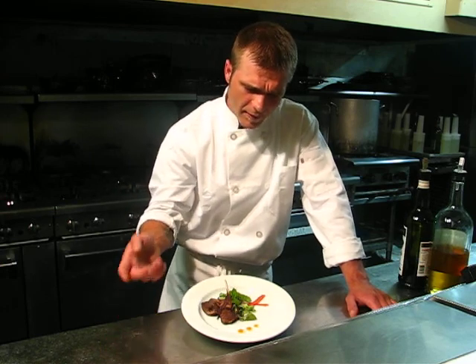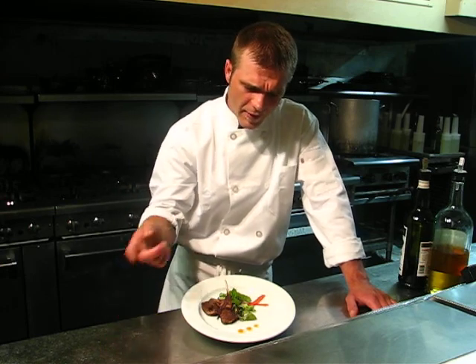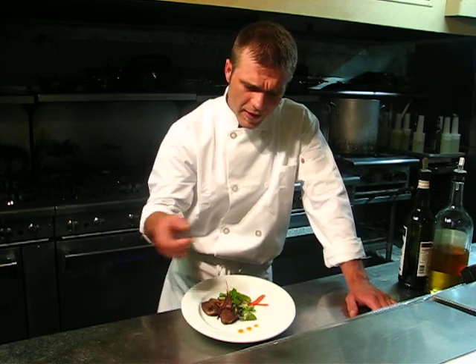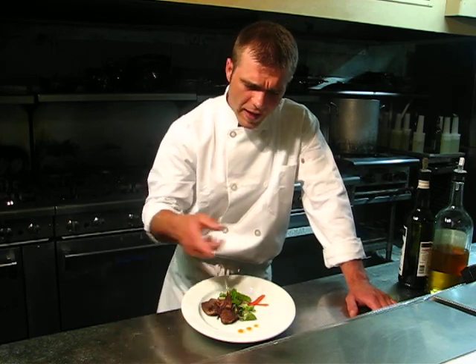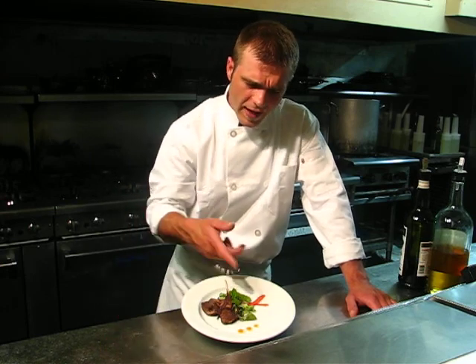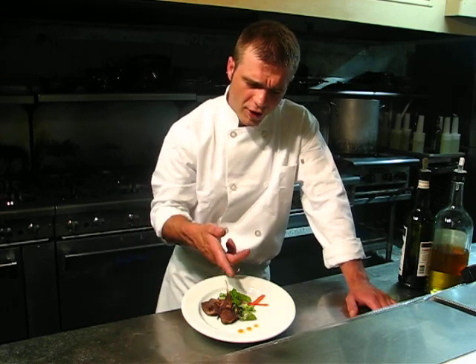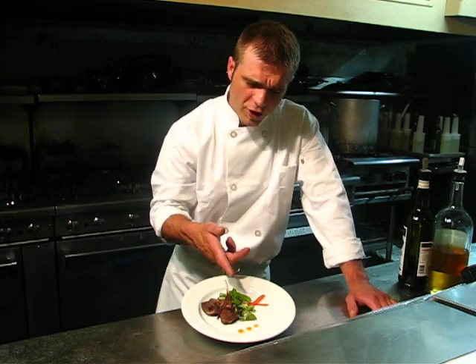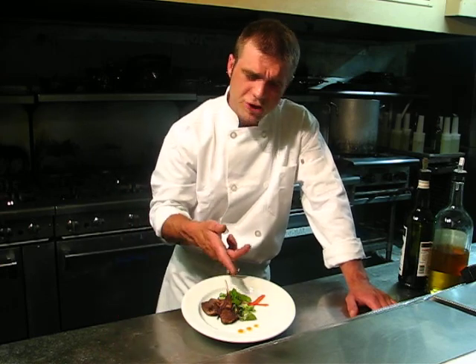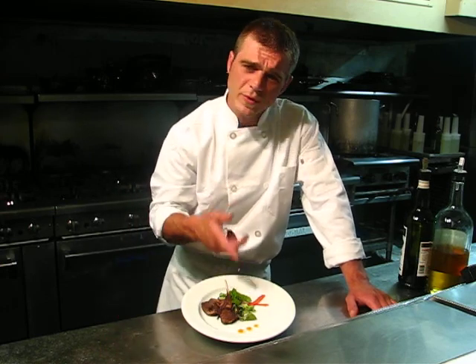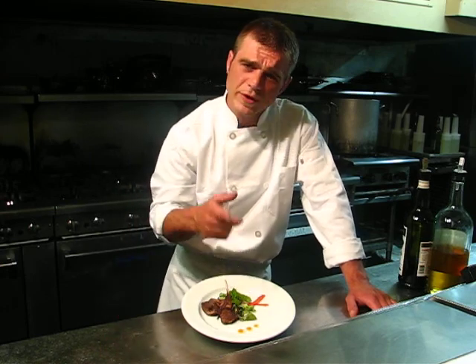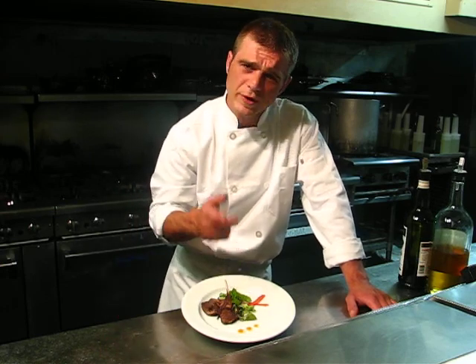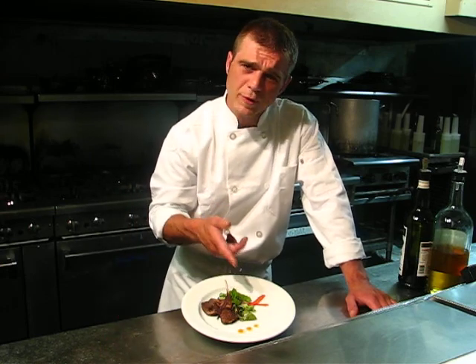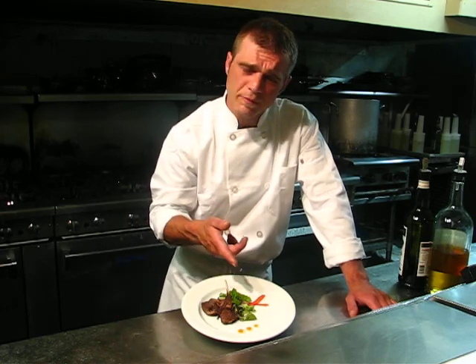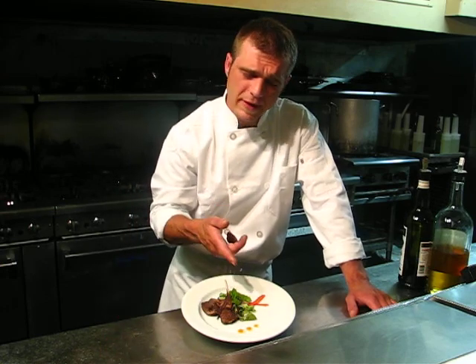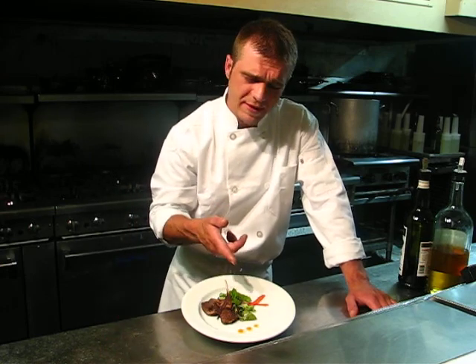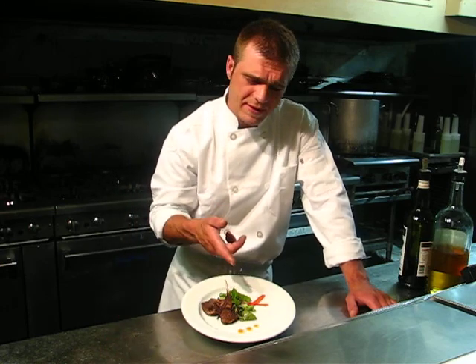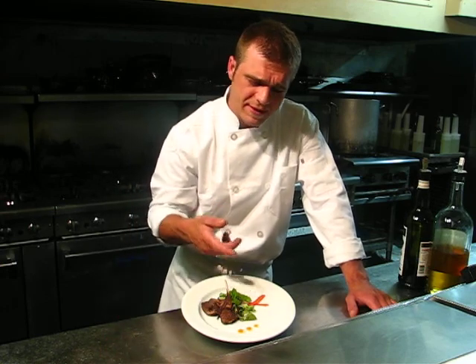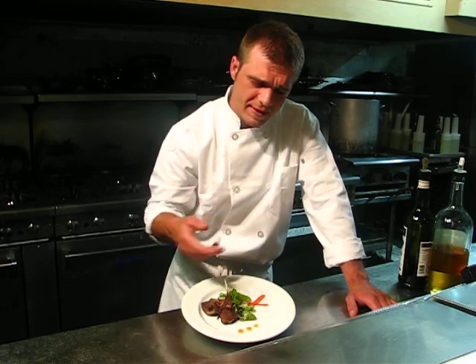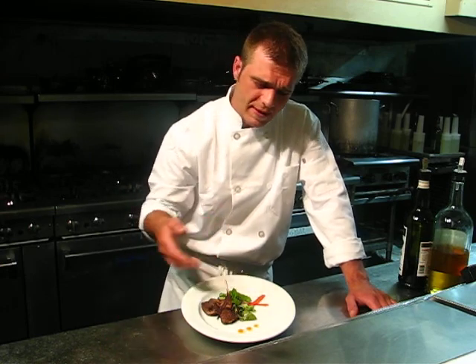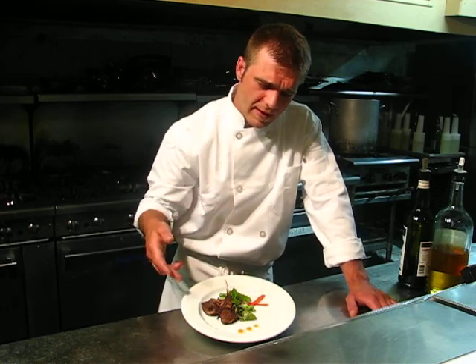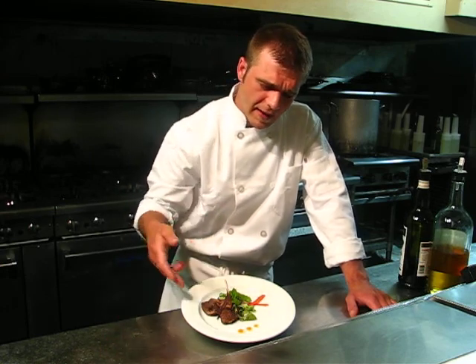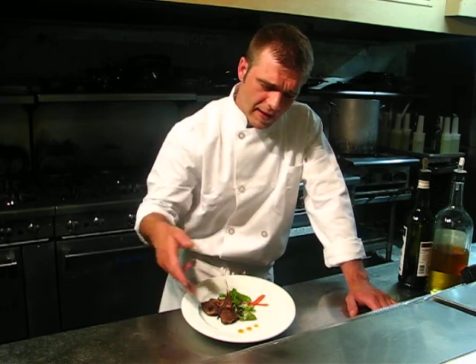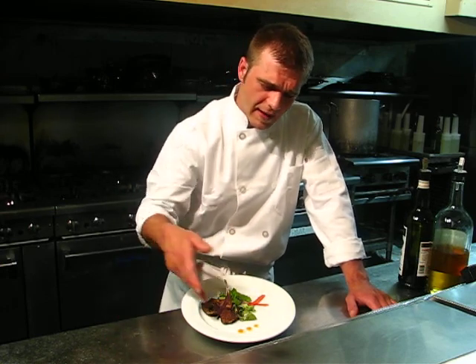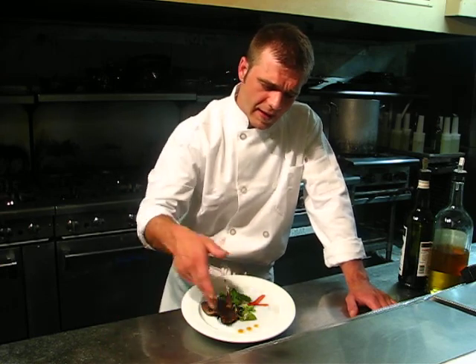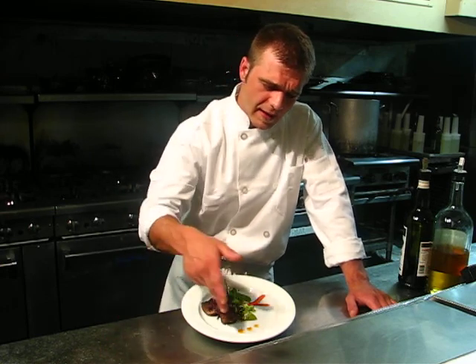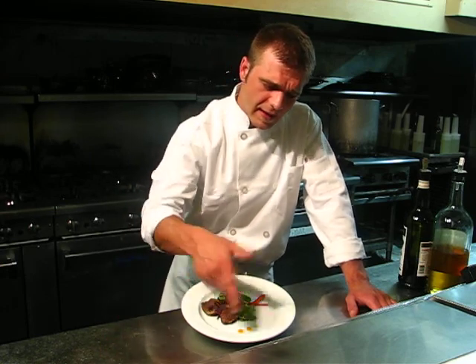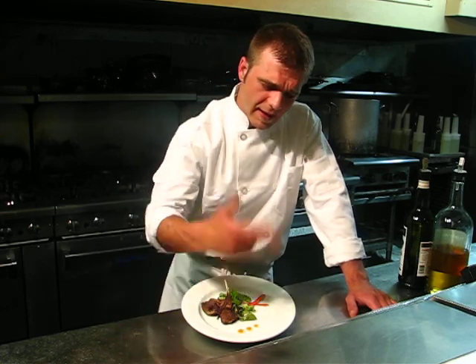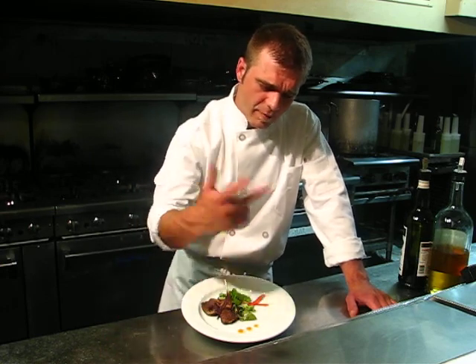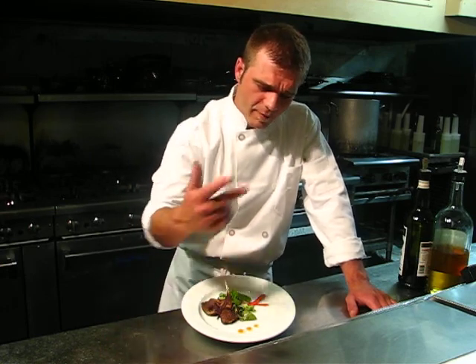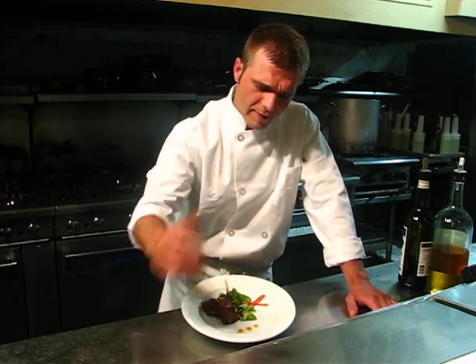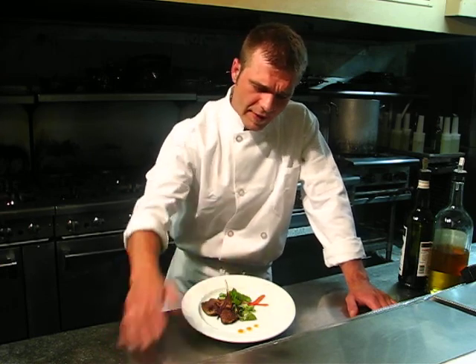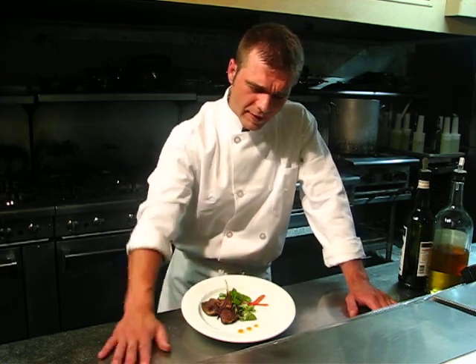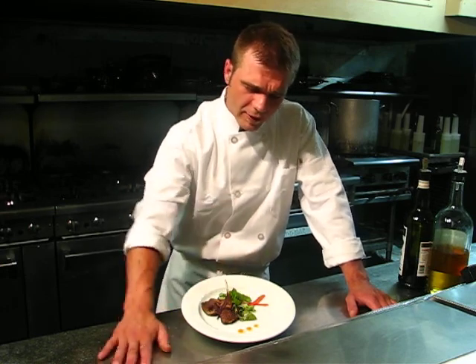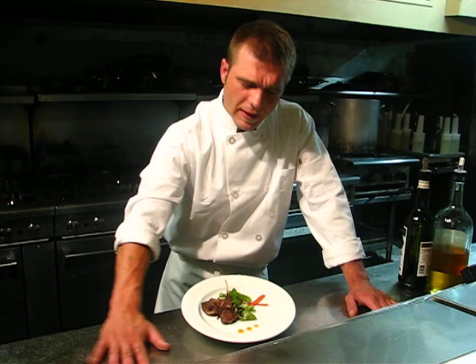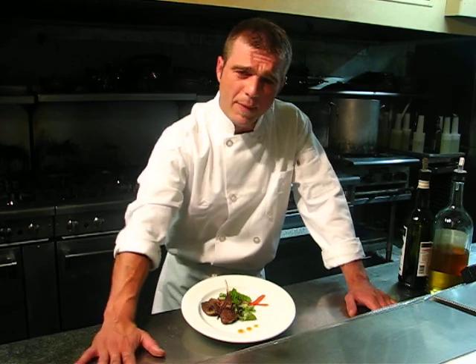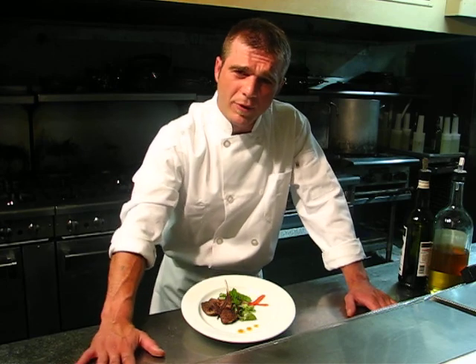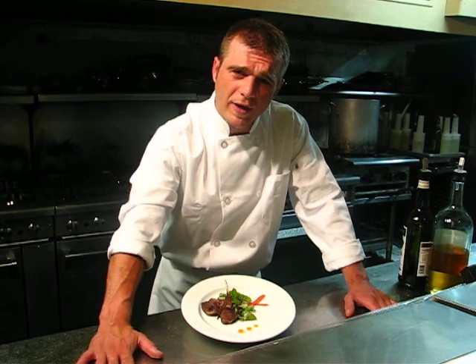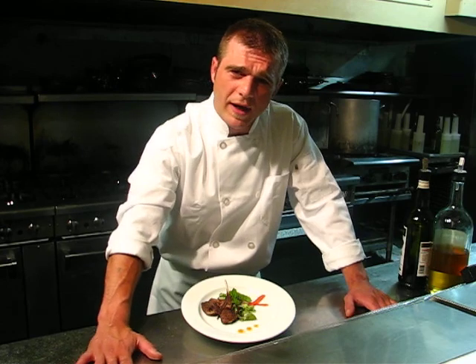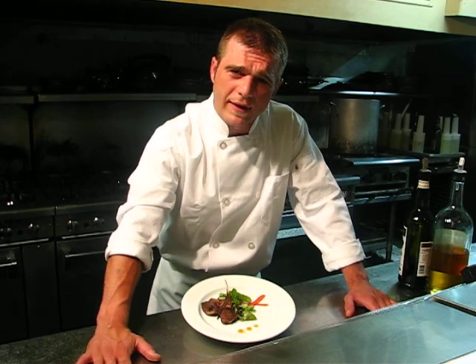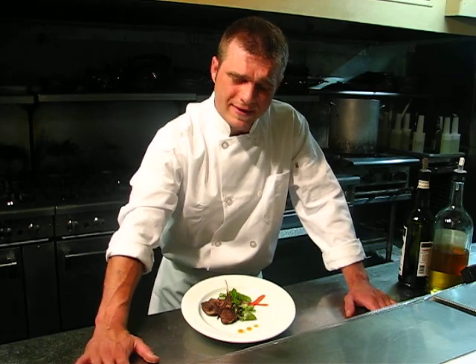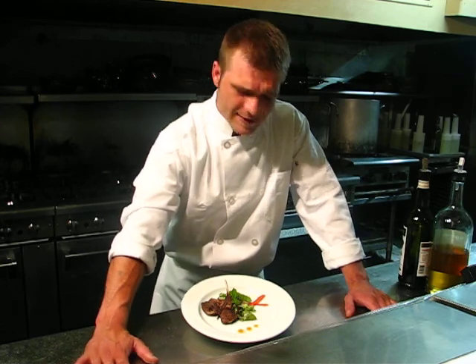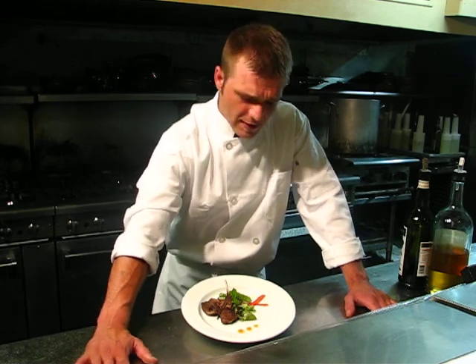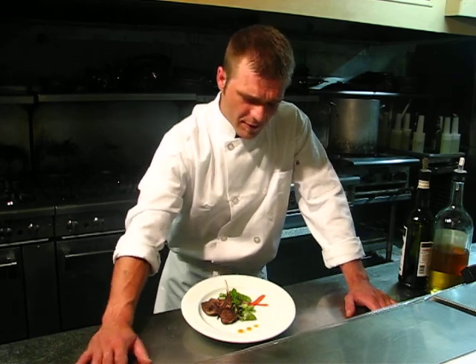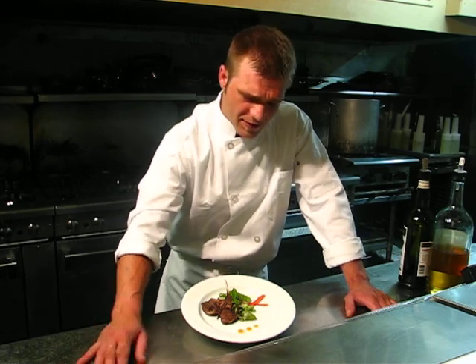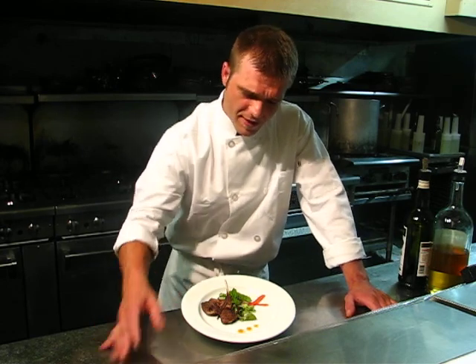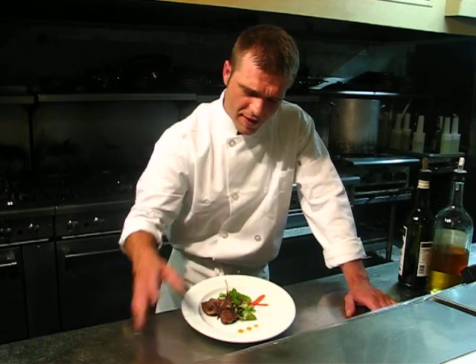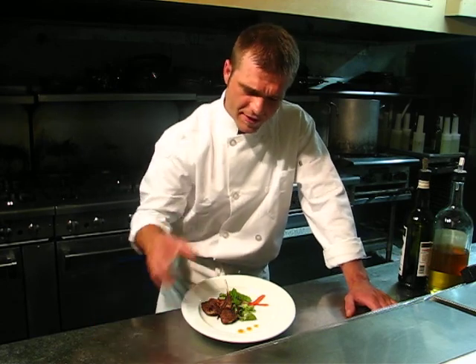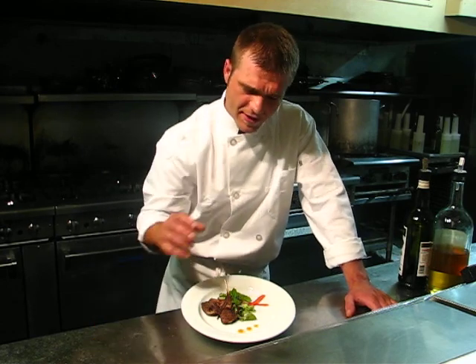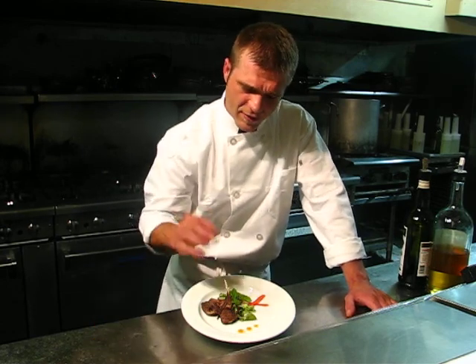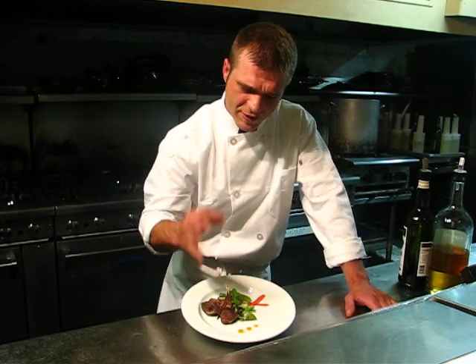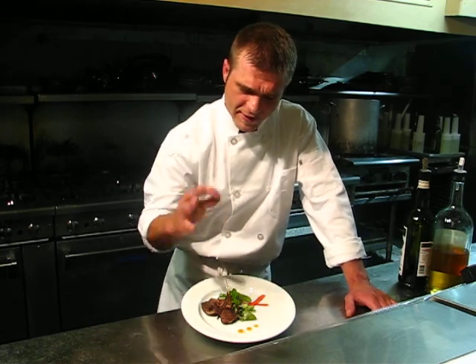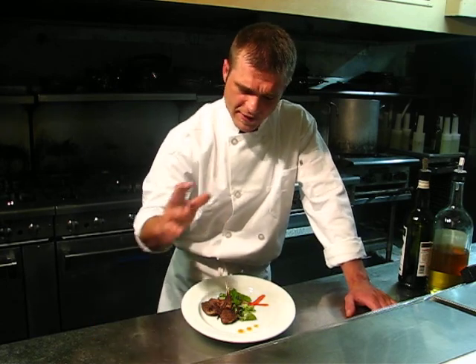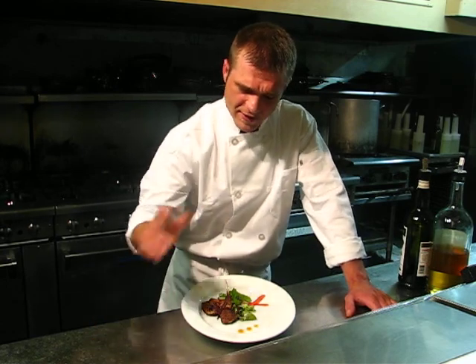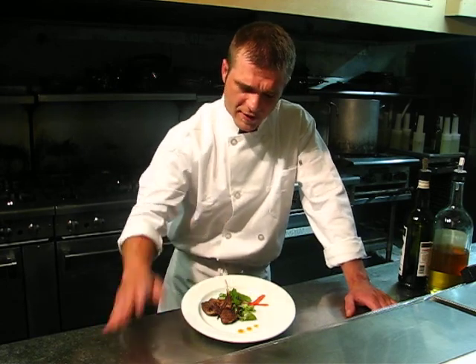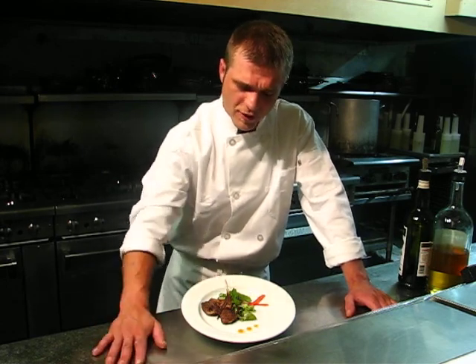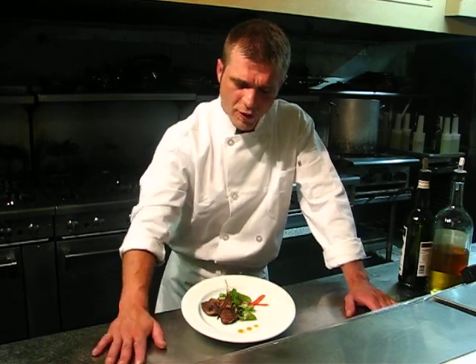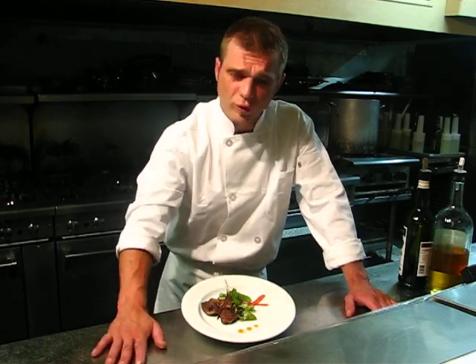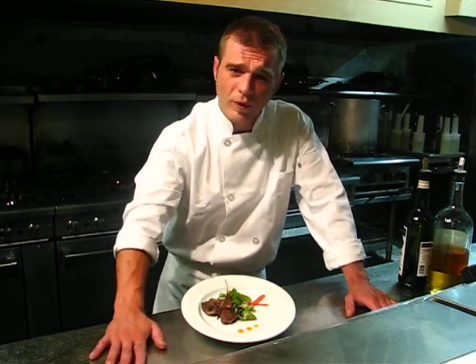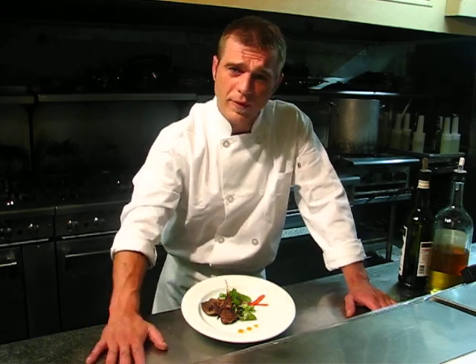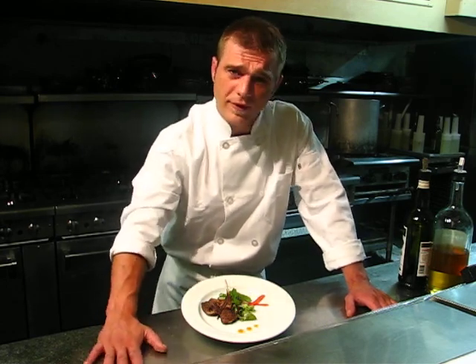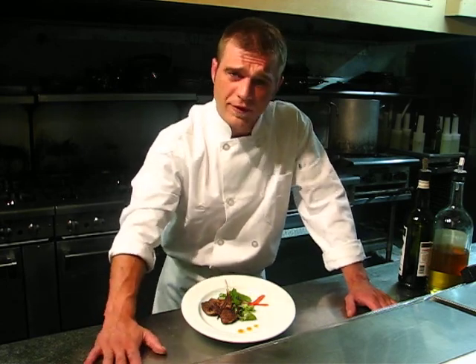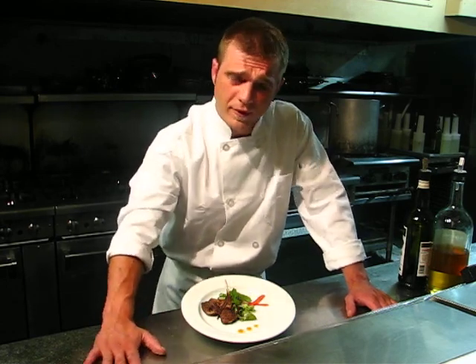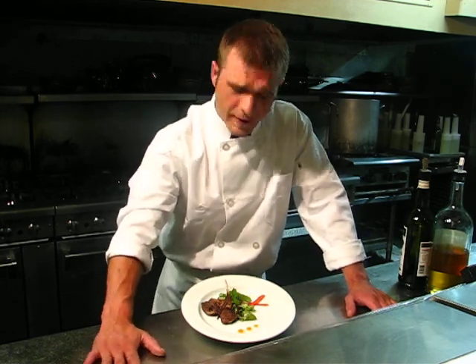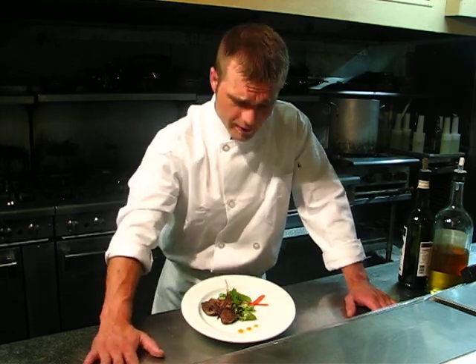I garnished it with a little mint and I made a little apricot and cinnamon sauce, which I think is going to go great with the goat.